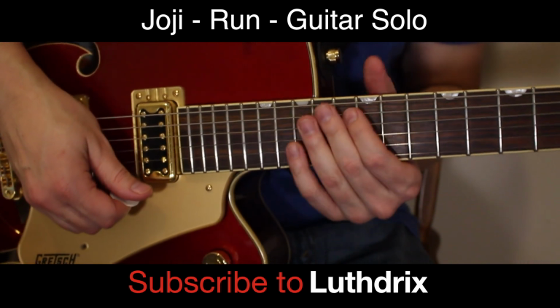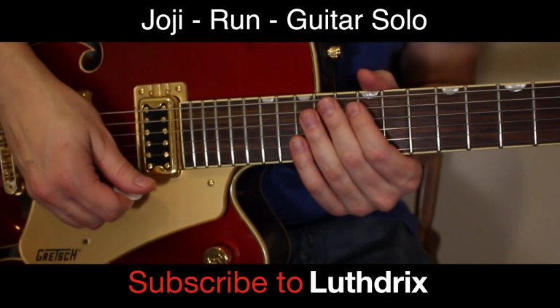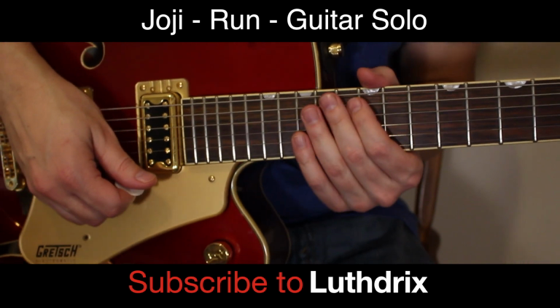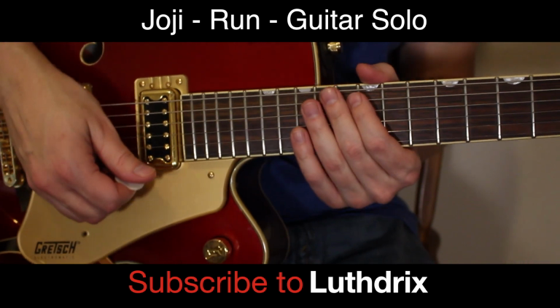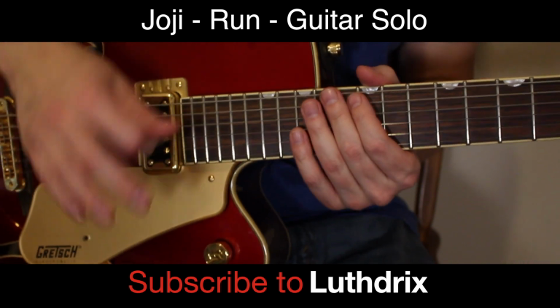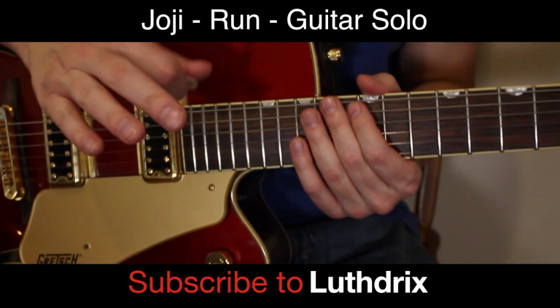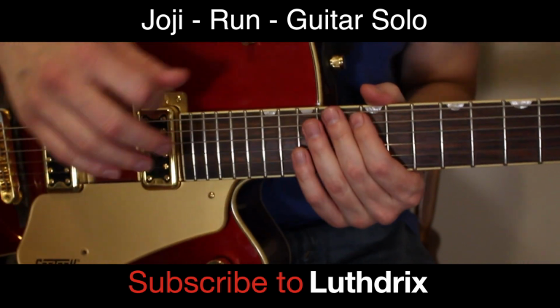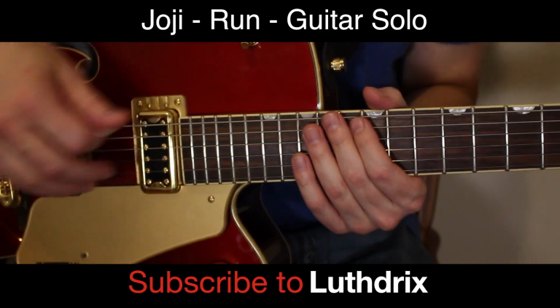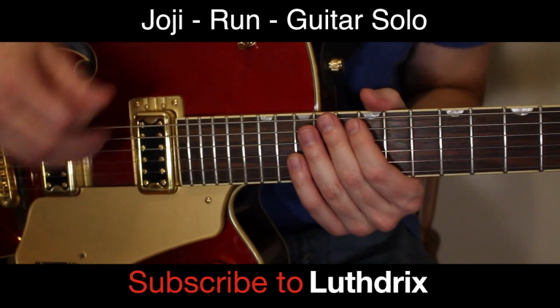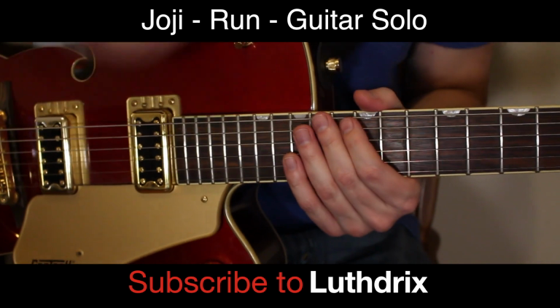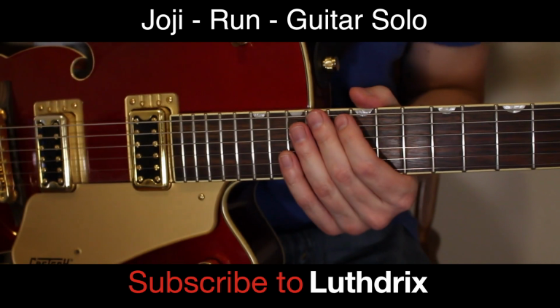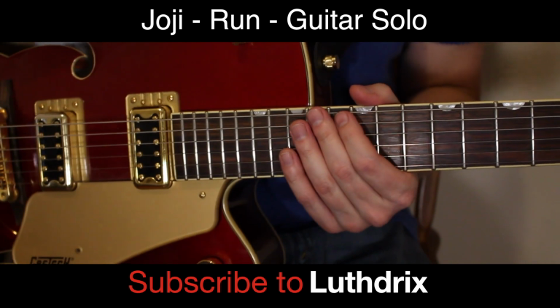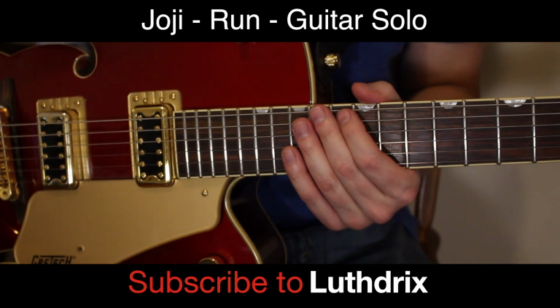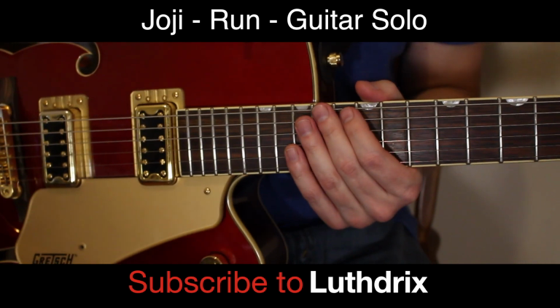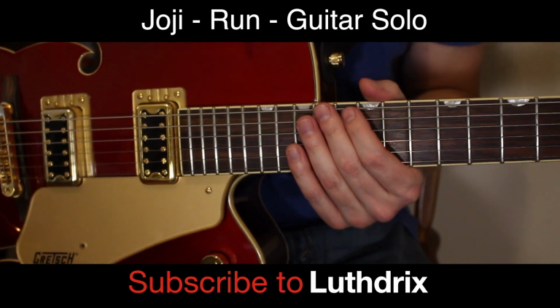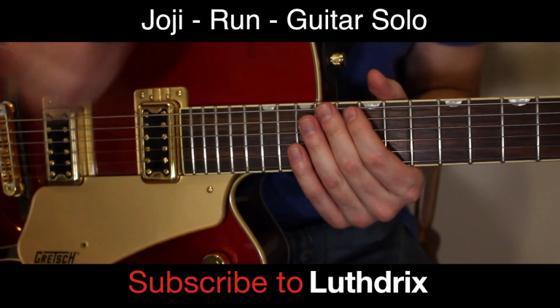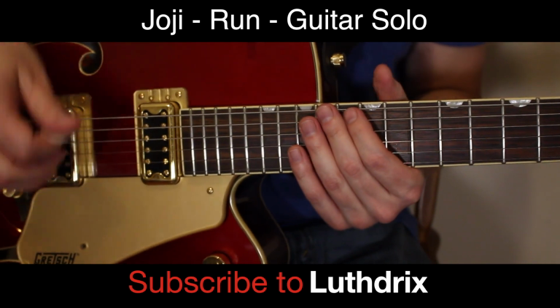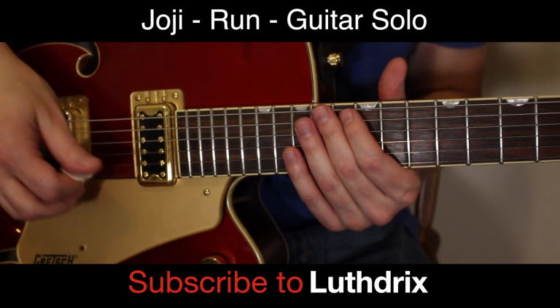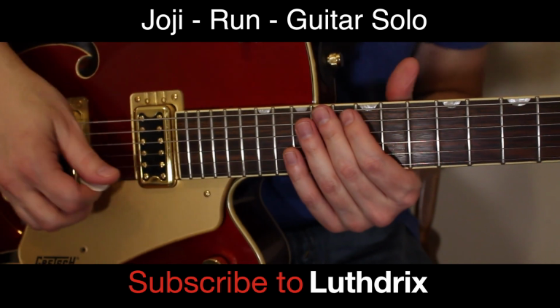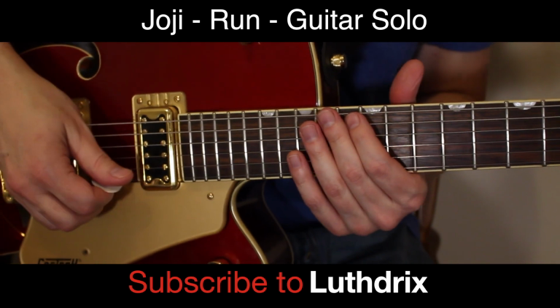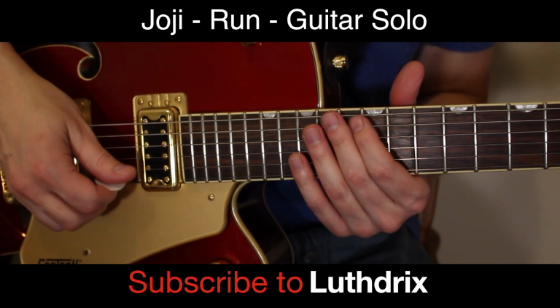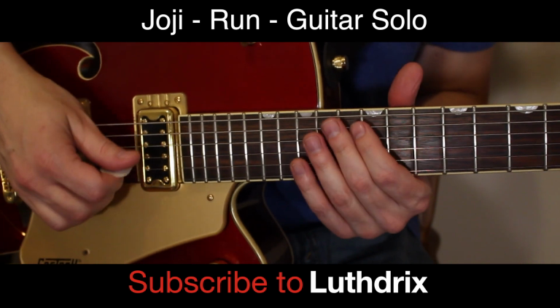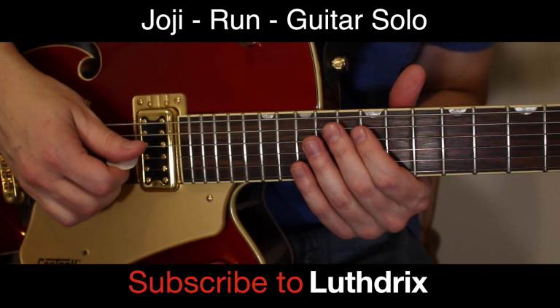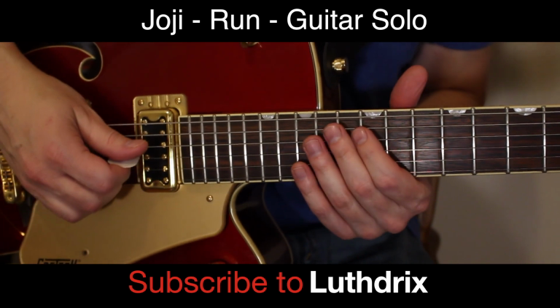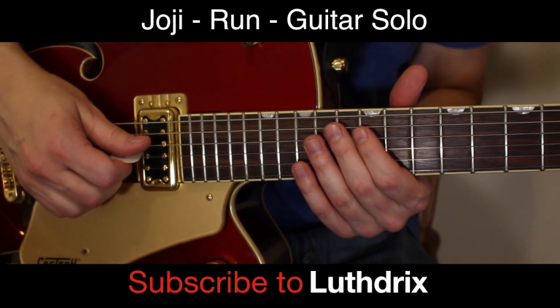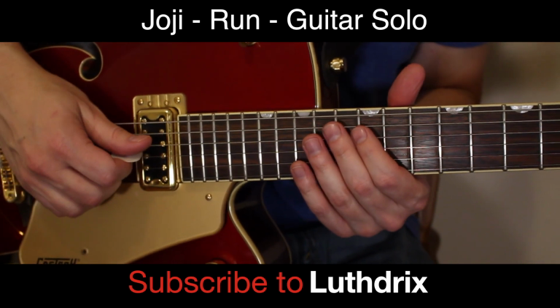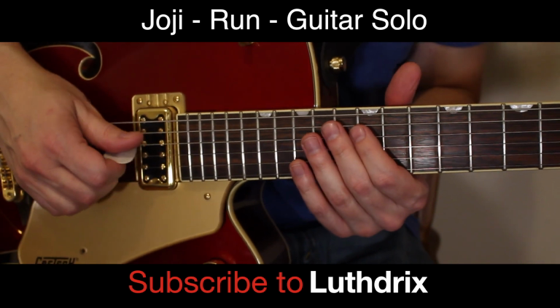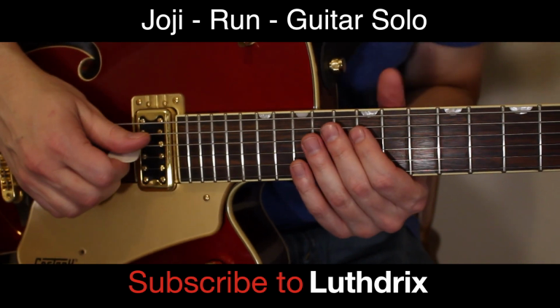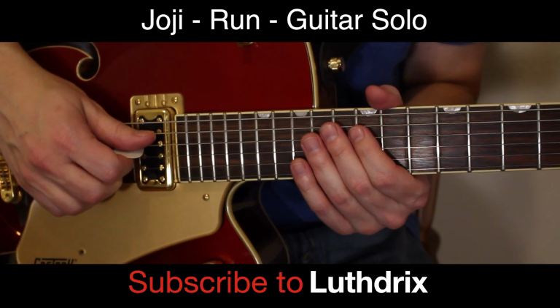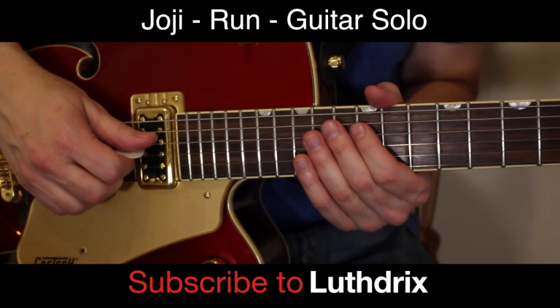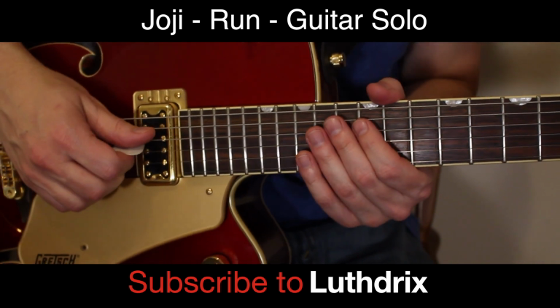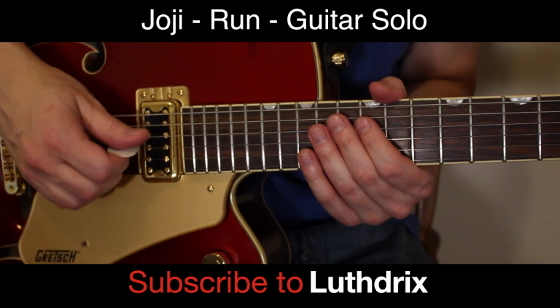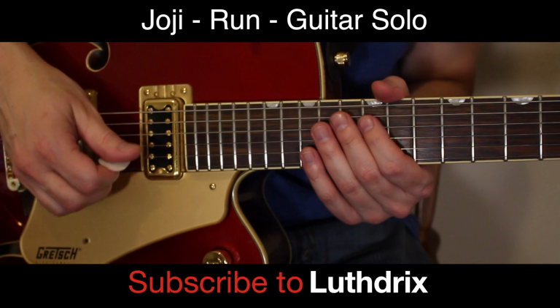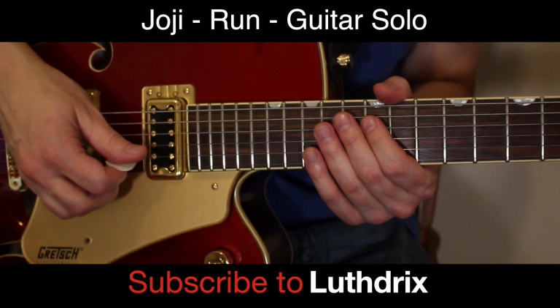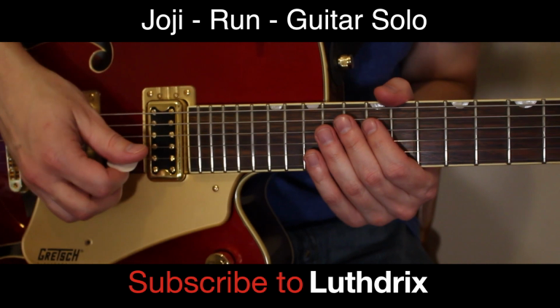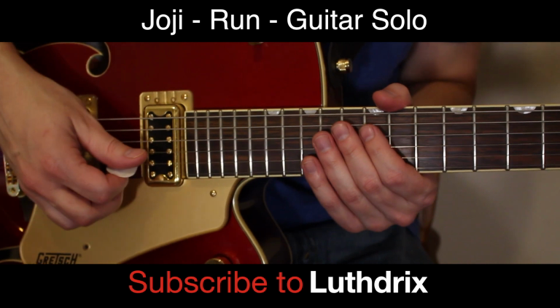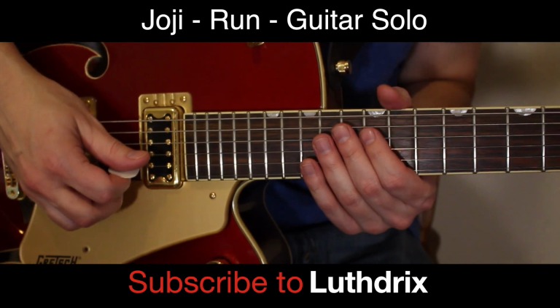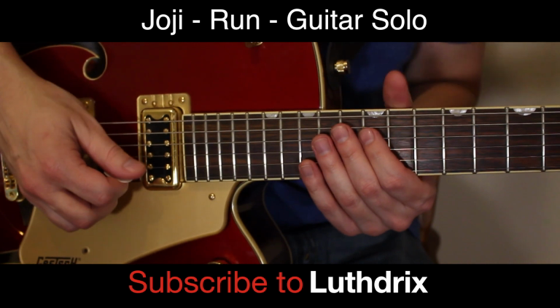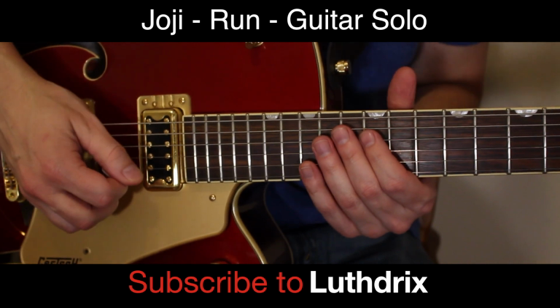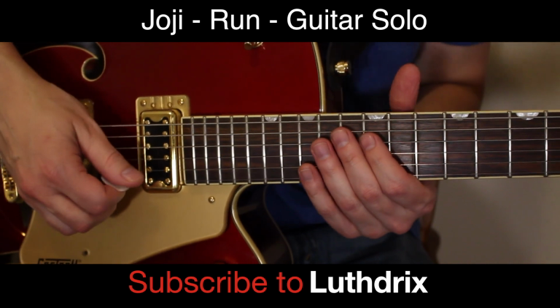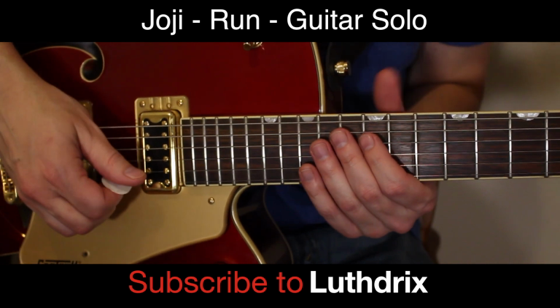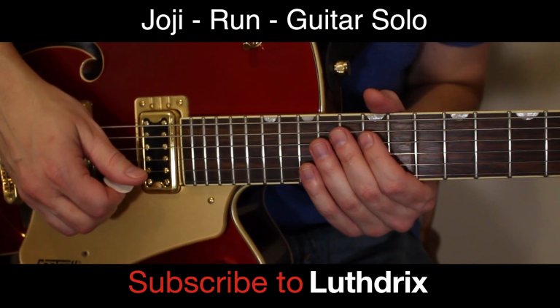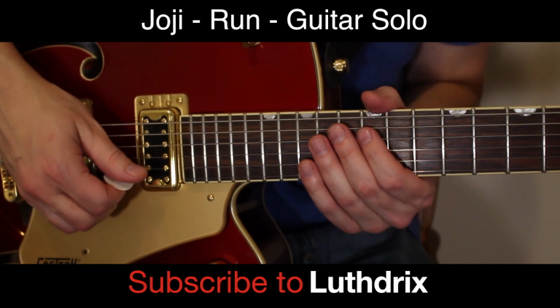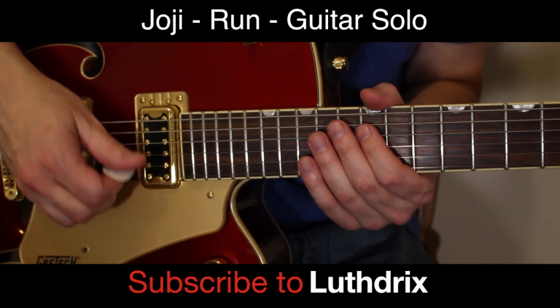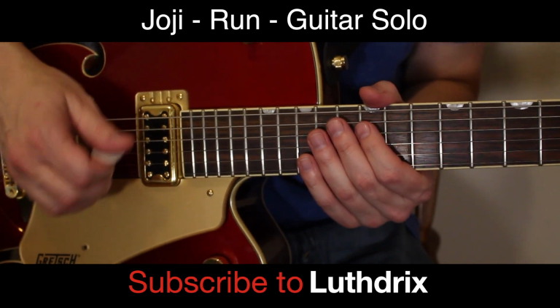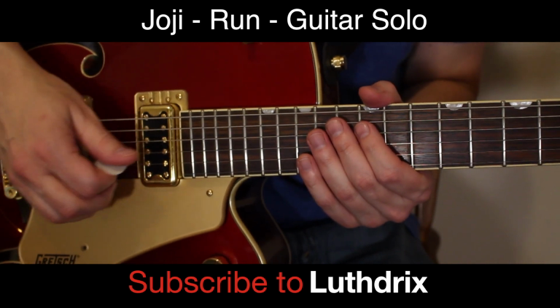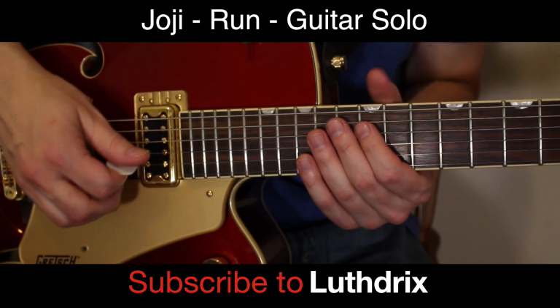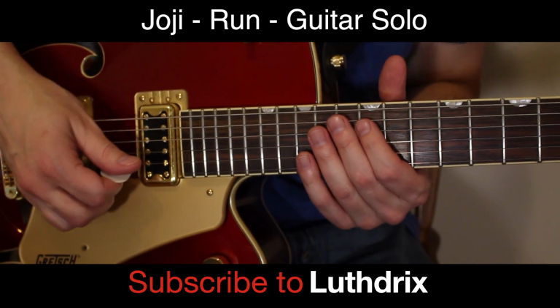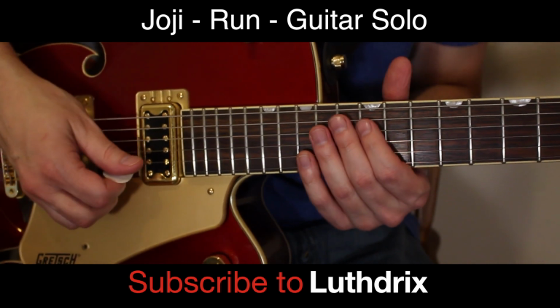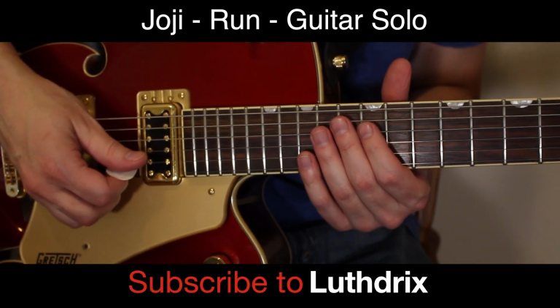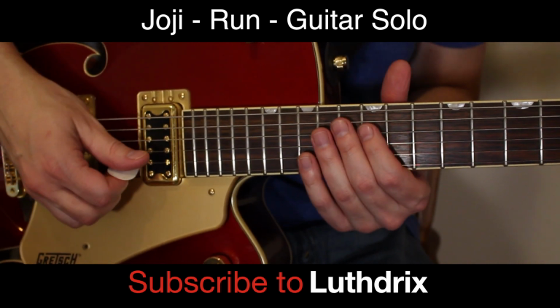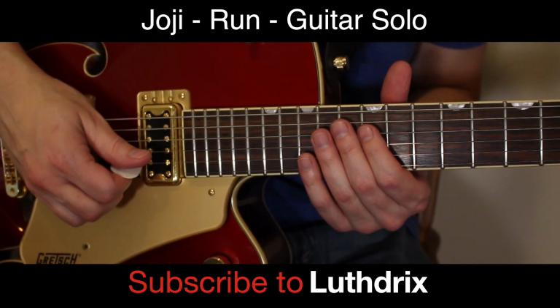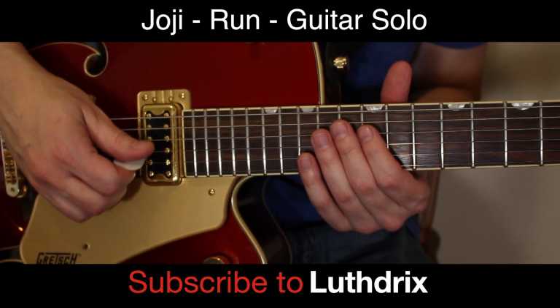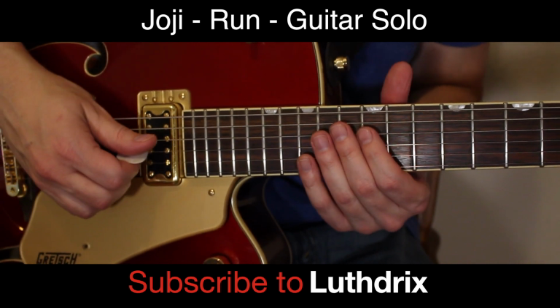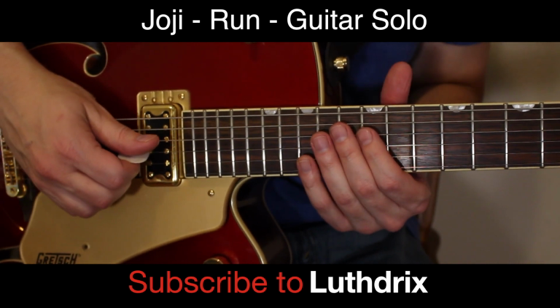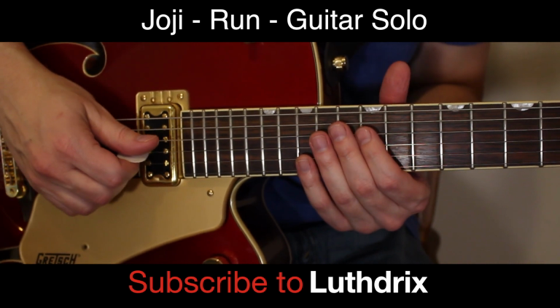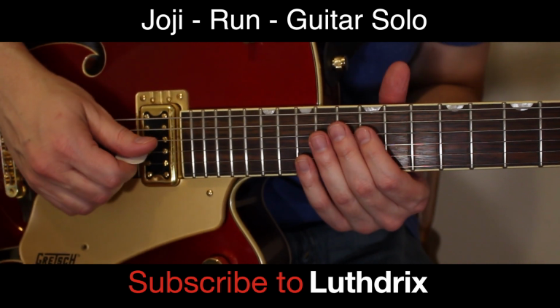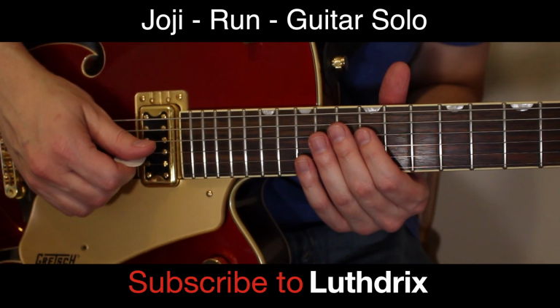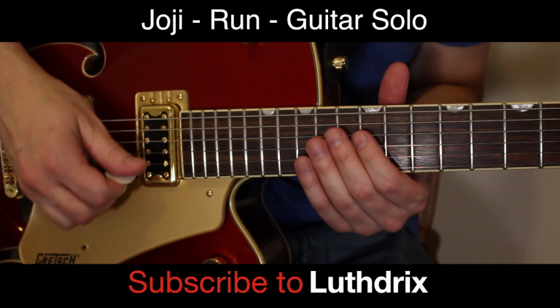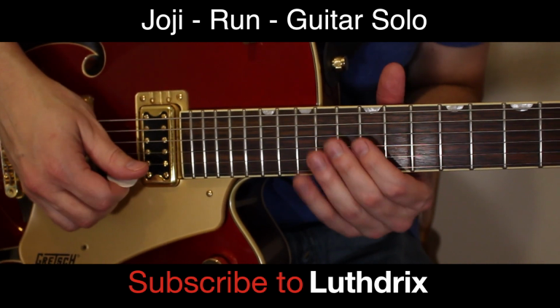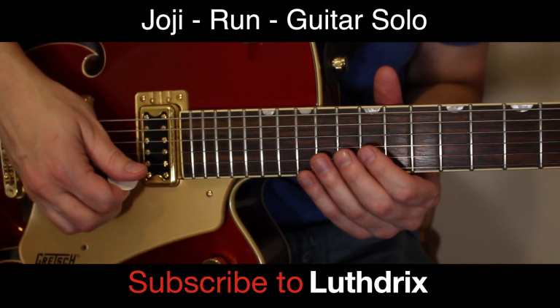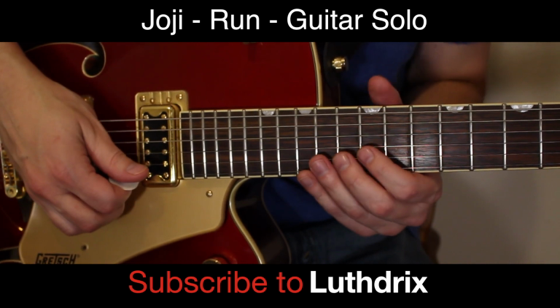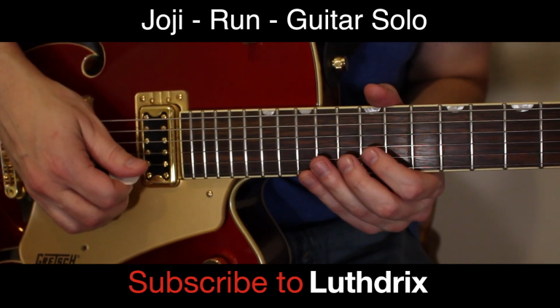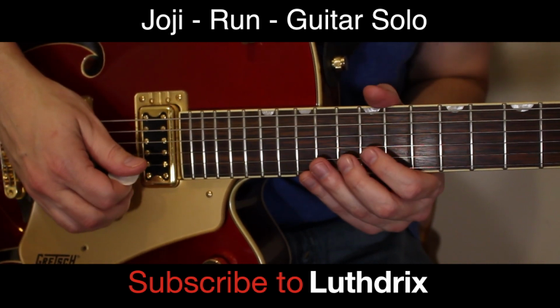Let's see if I can even remember how to play this now. So we'll start from the beginning.